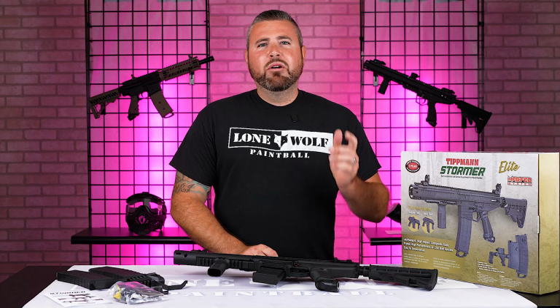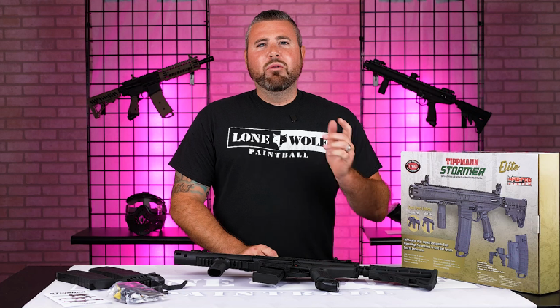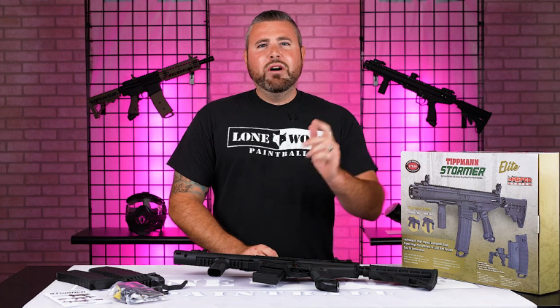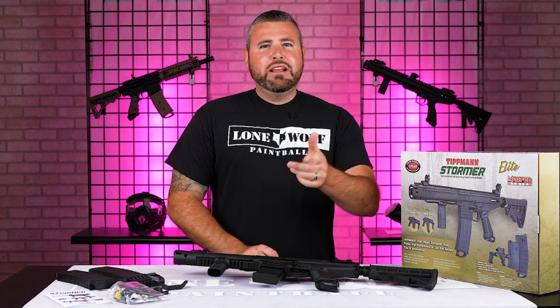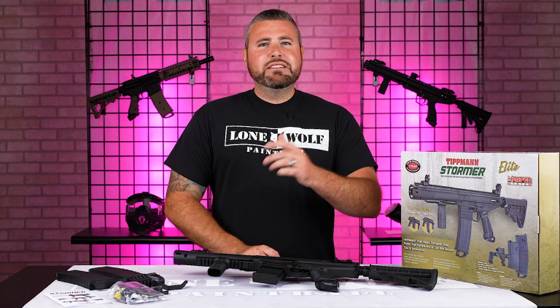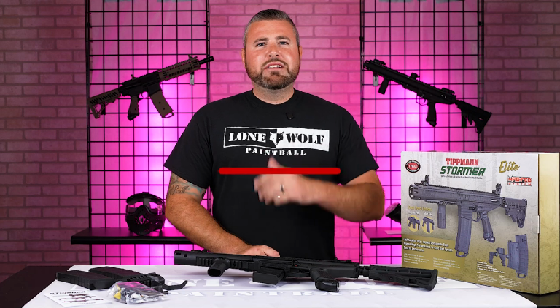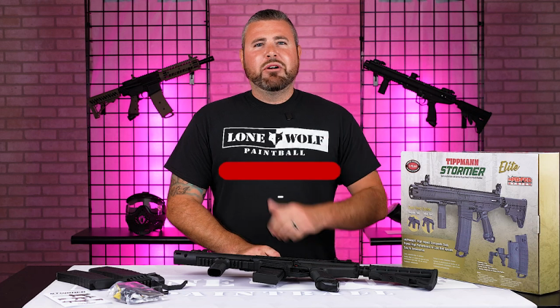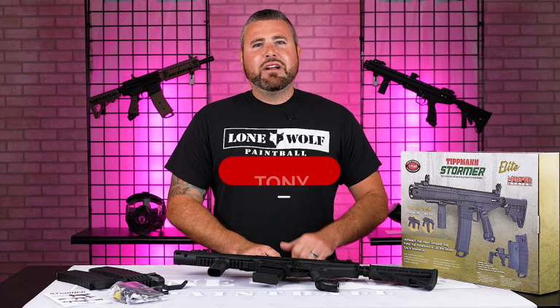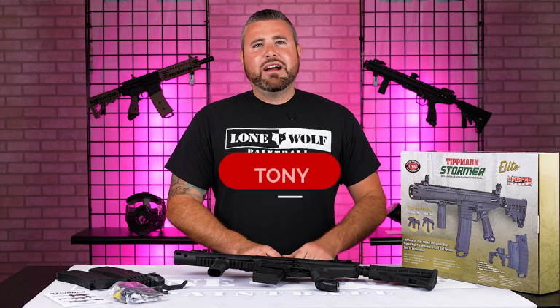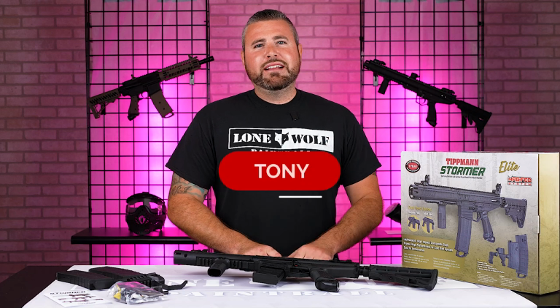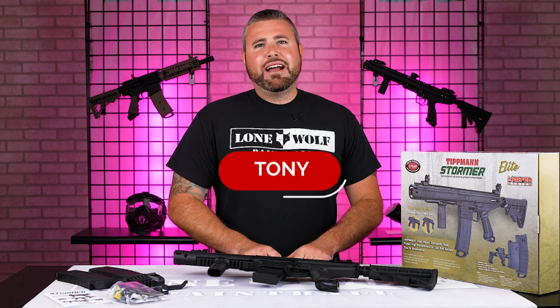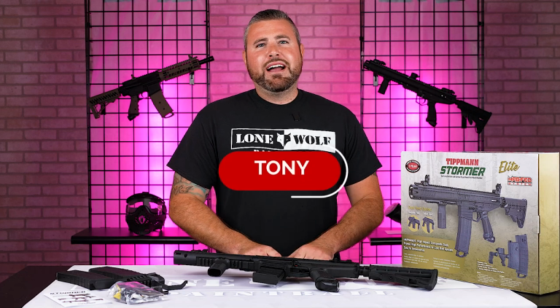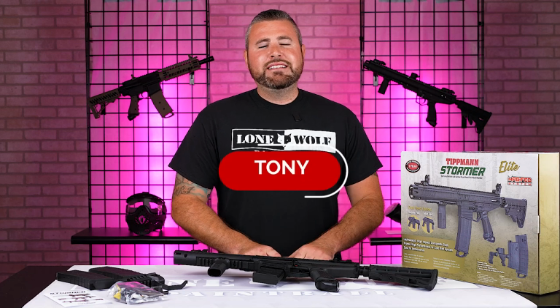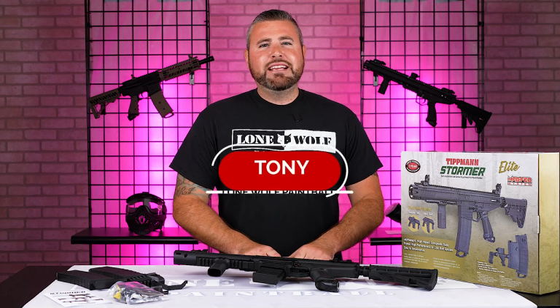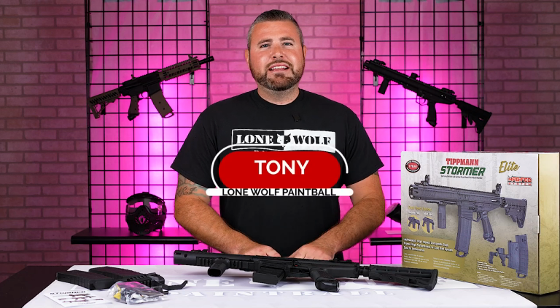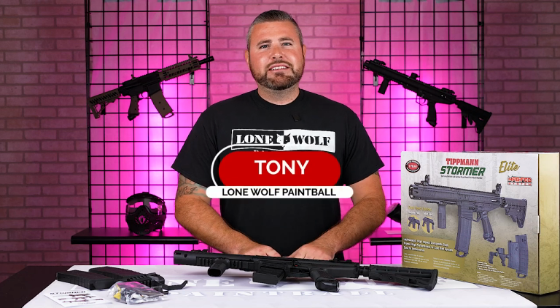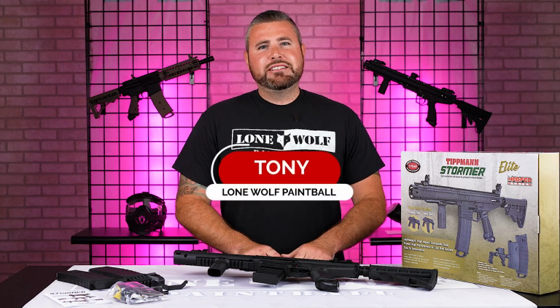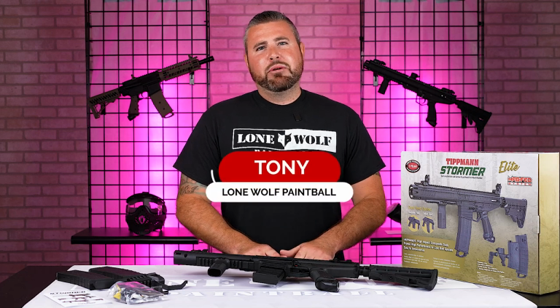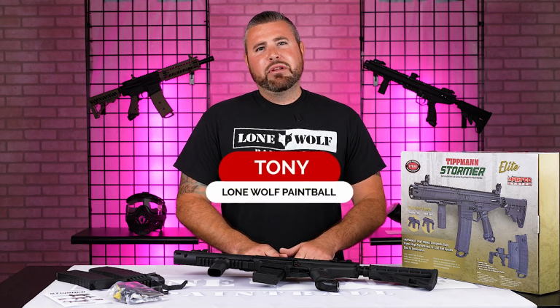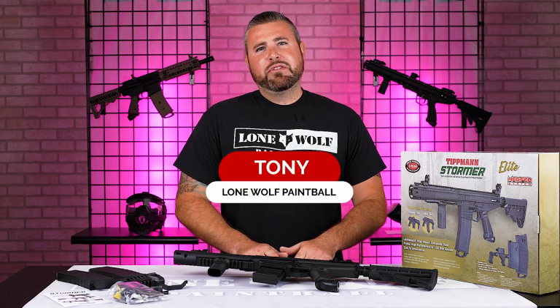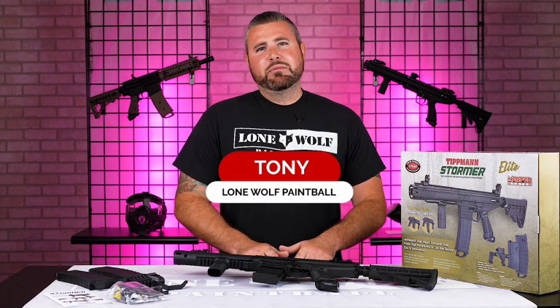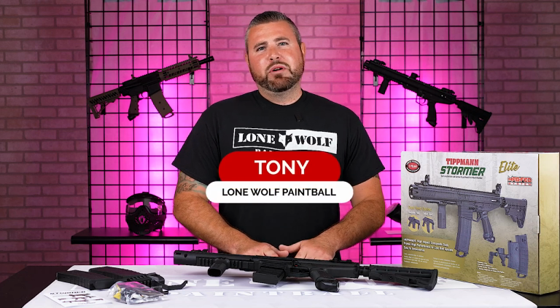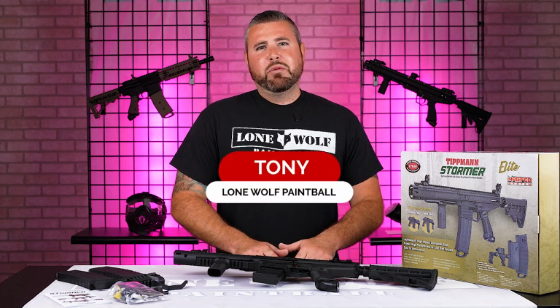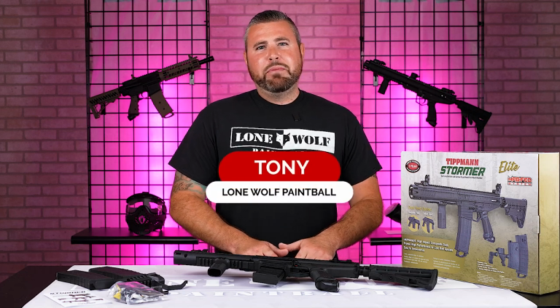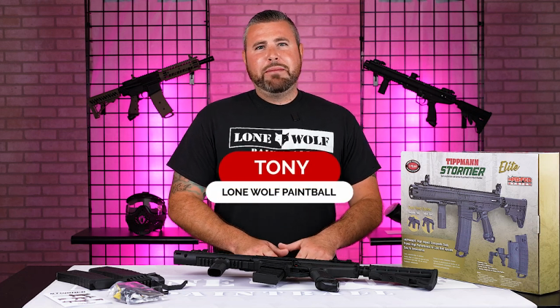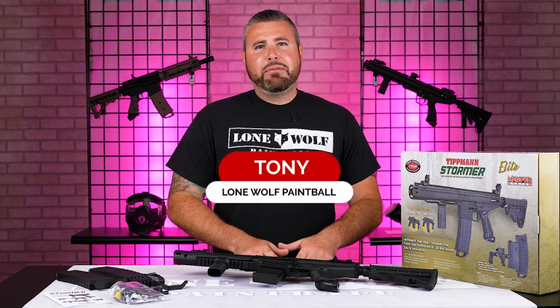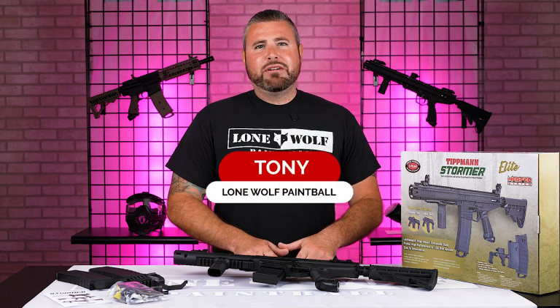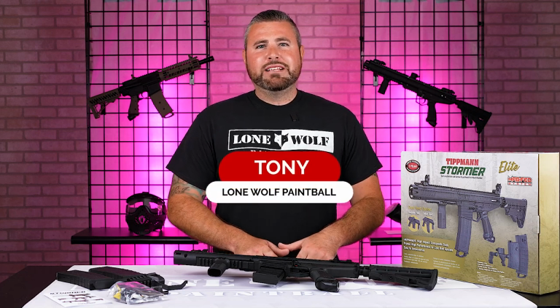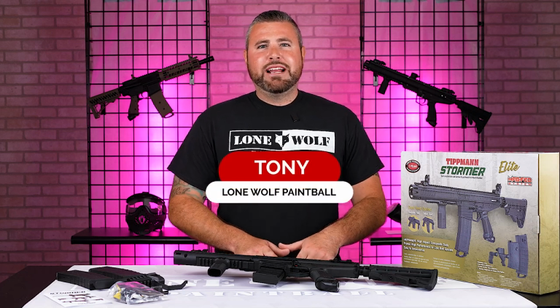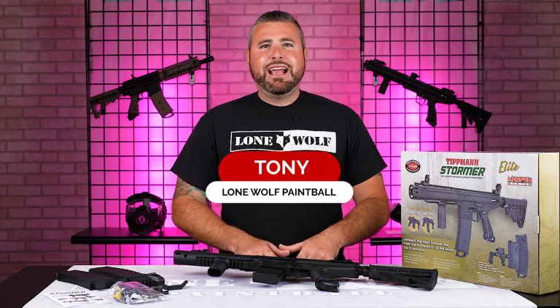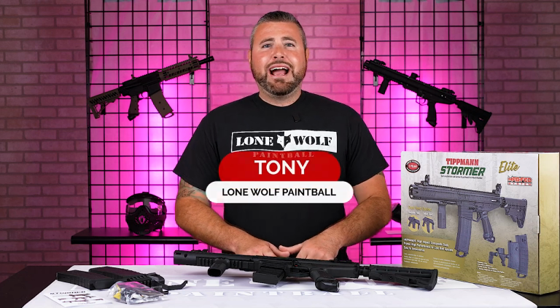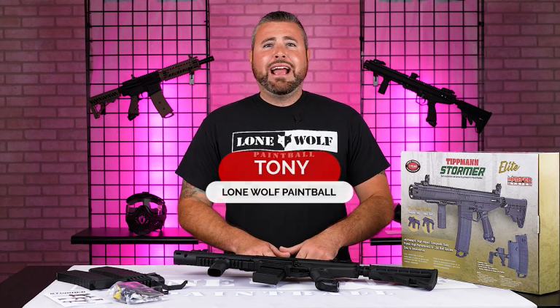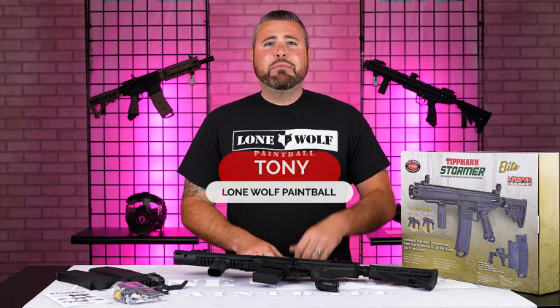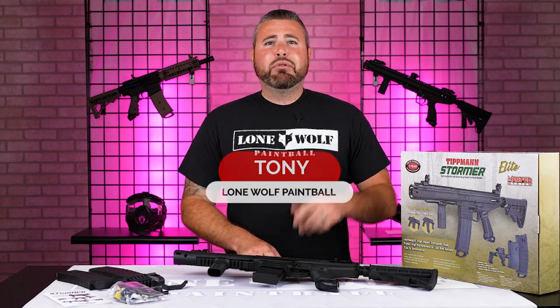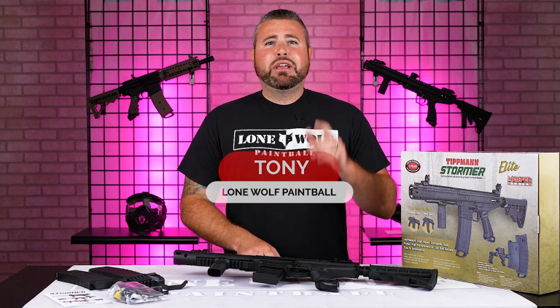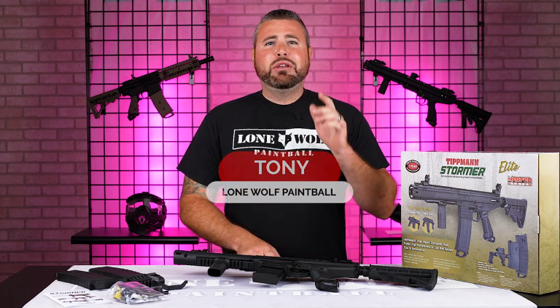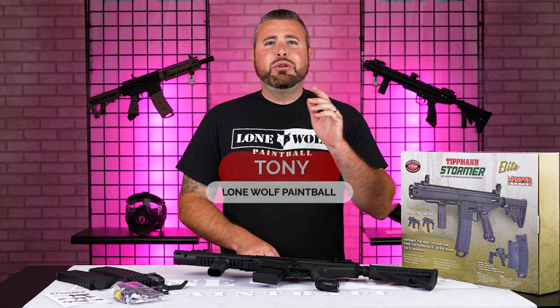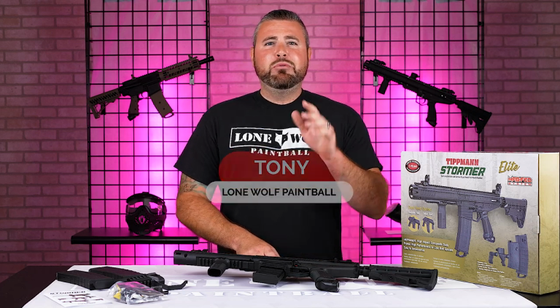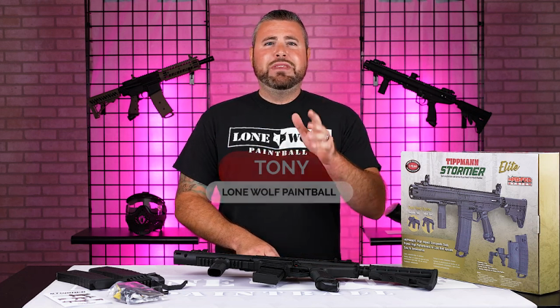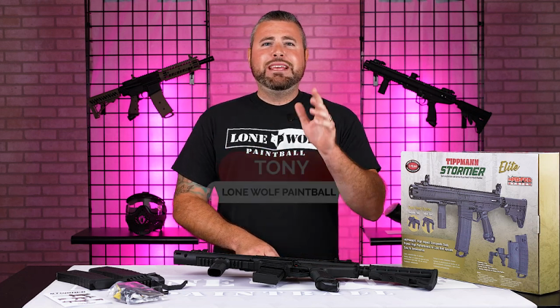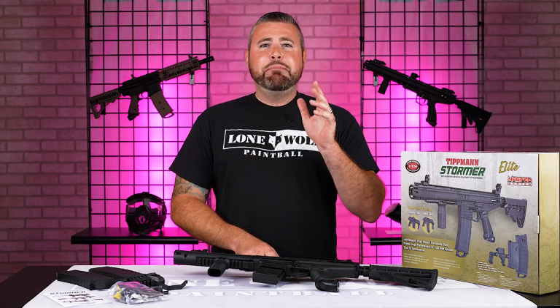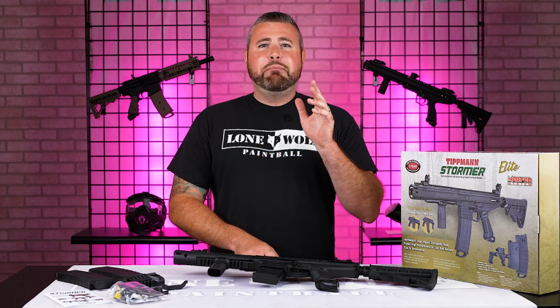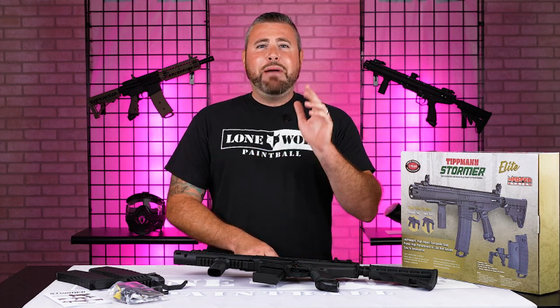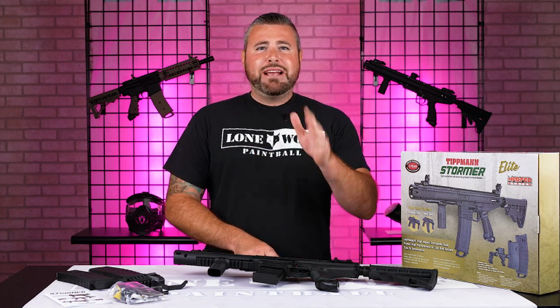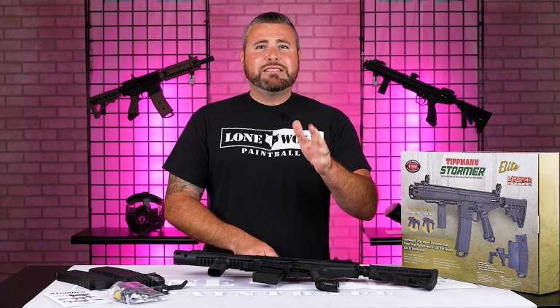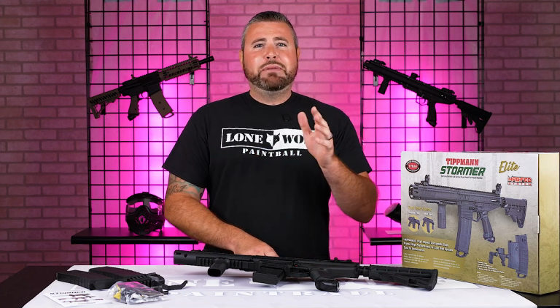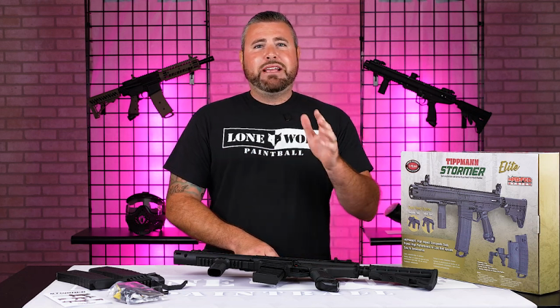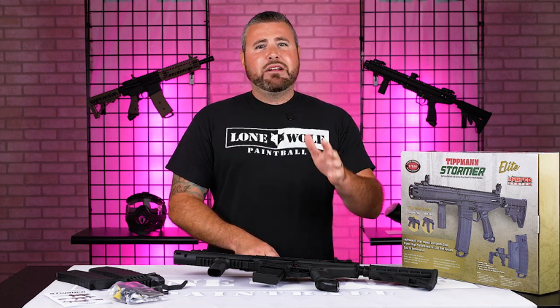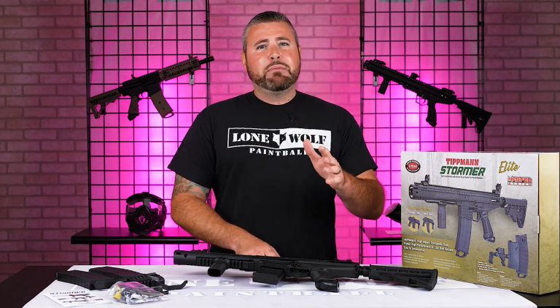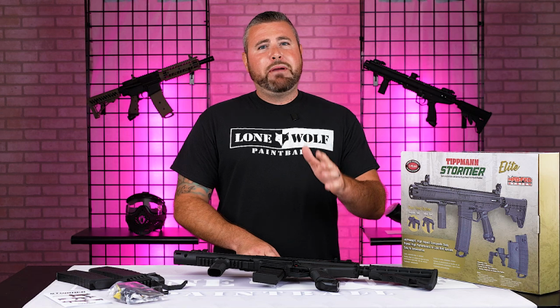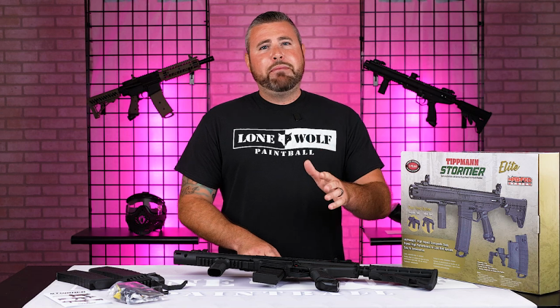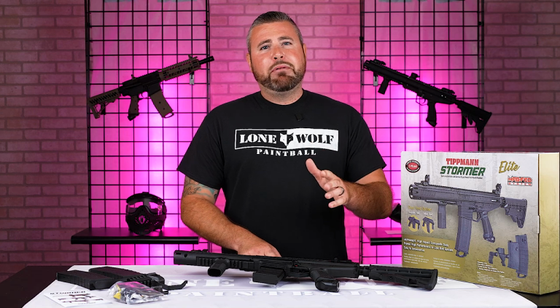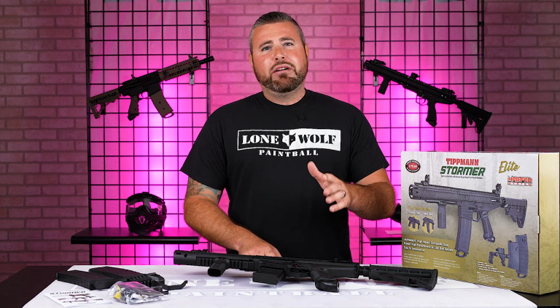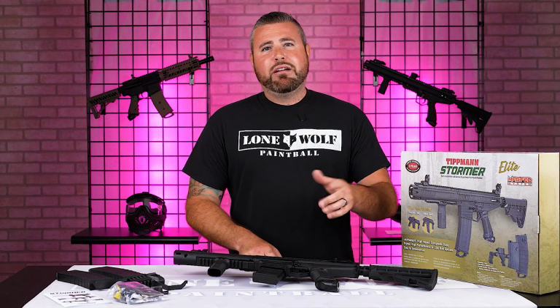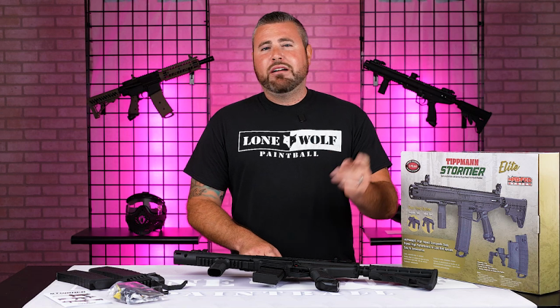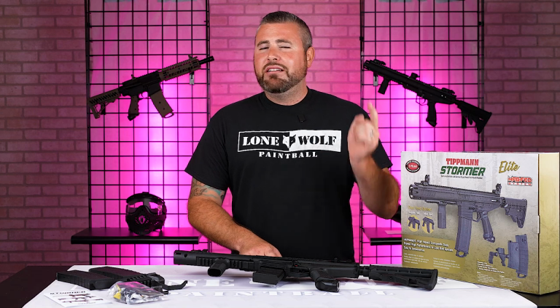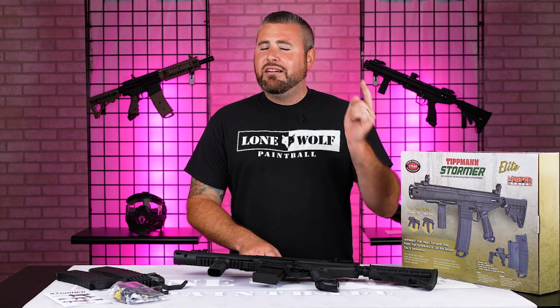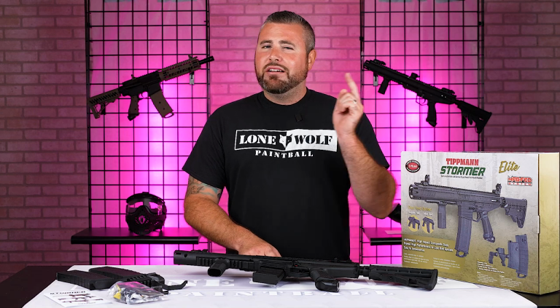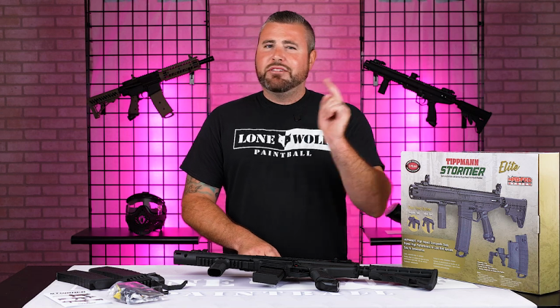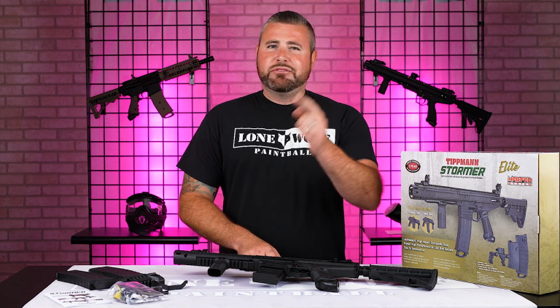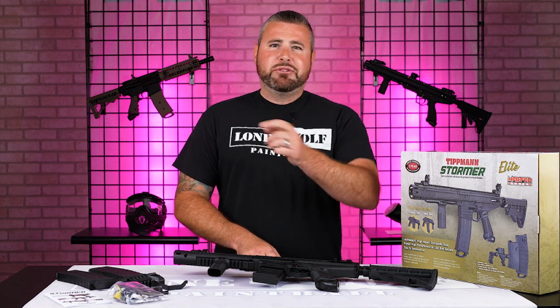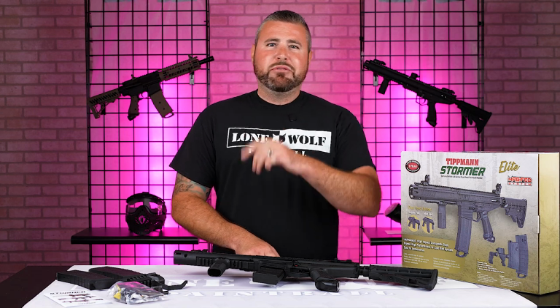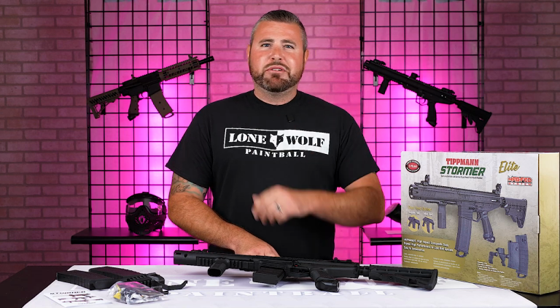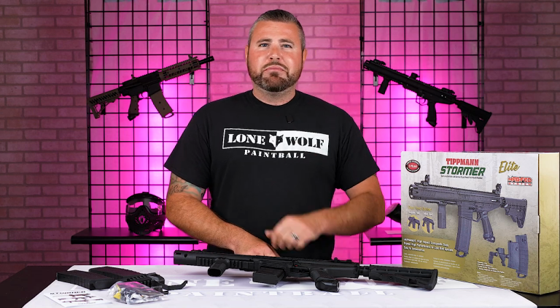What is going on, guys? It is Tony from Lomo Paintball, and today I am bringing you the best beginner paintball gun under $200.